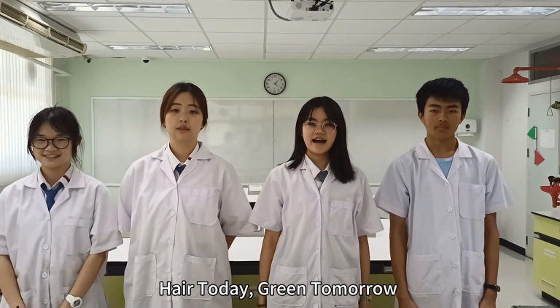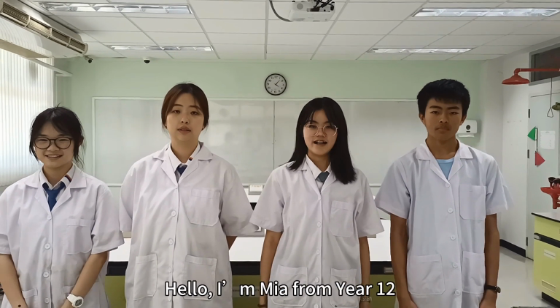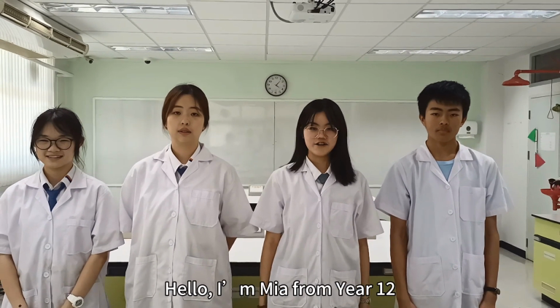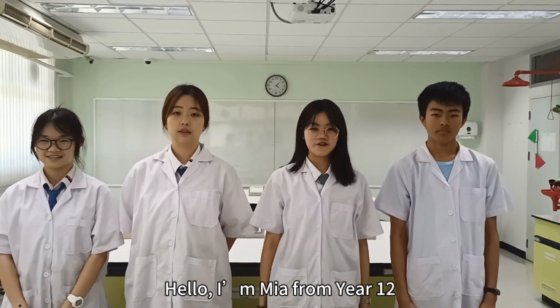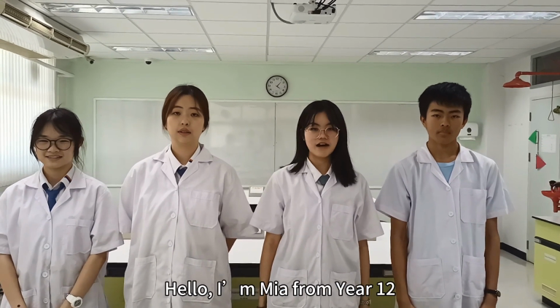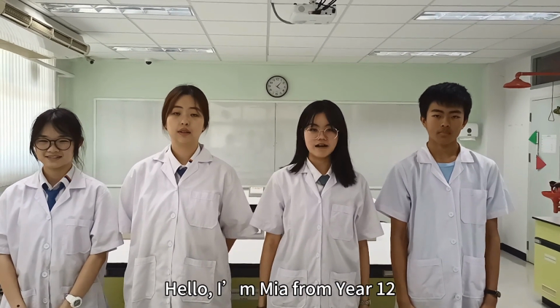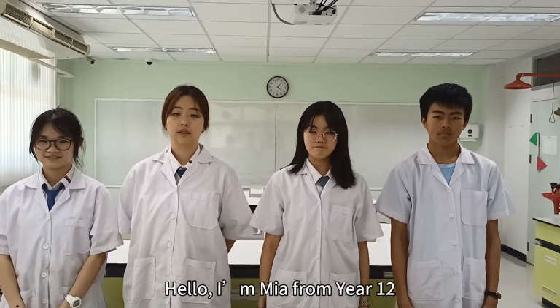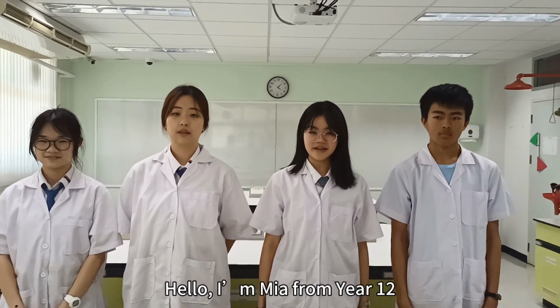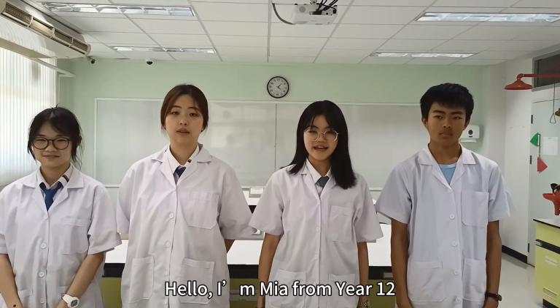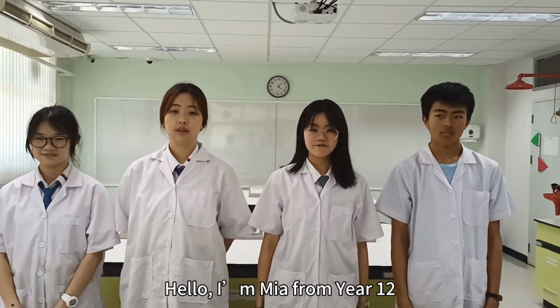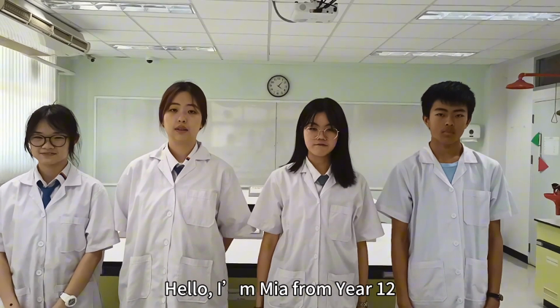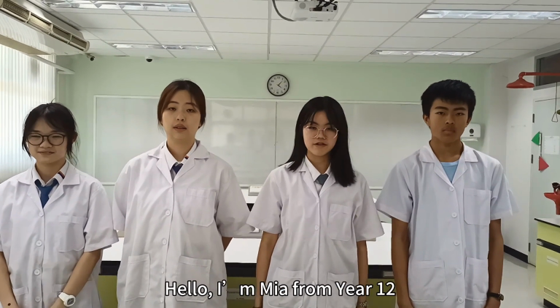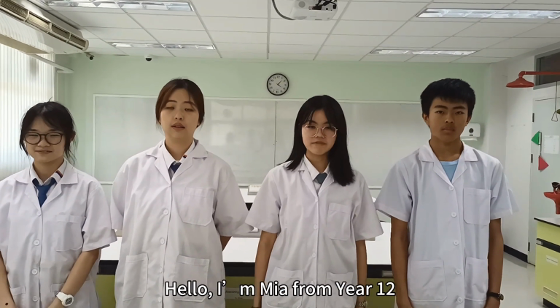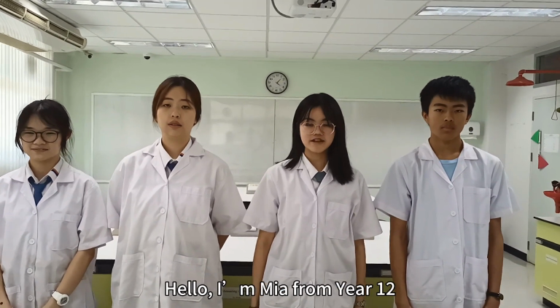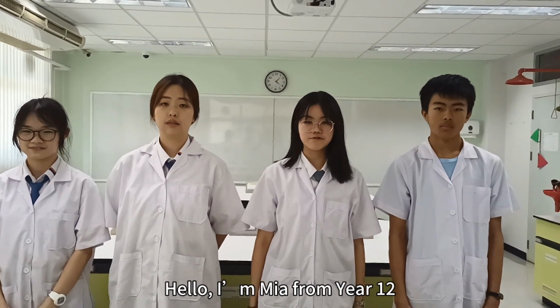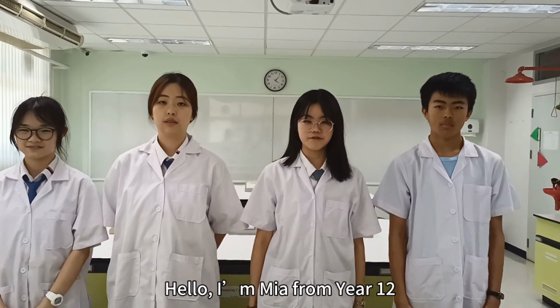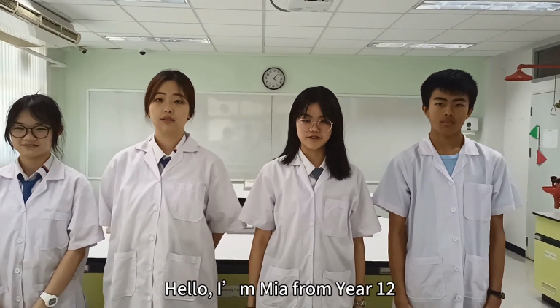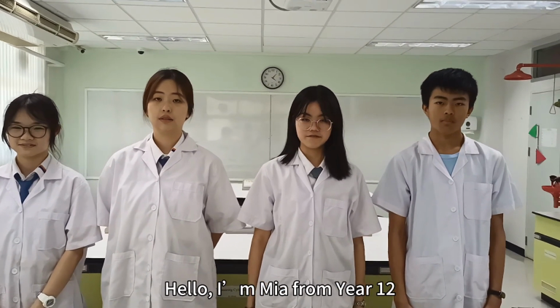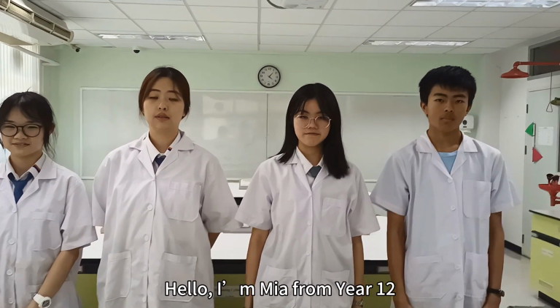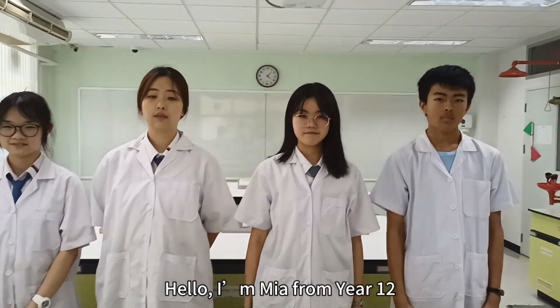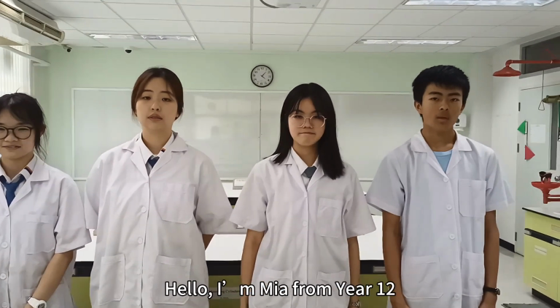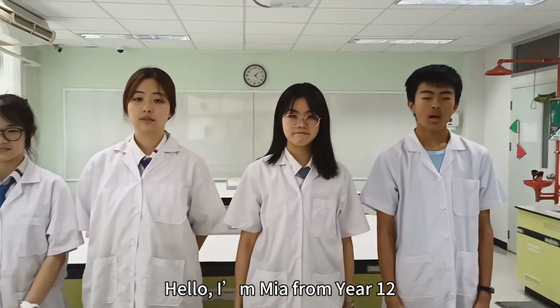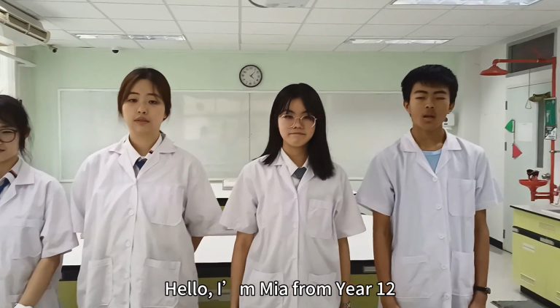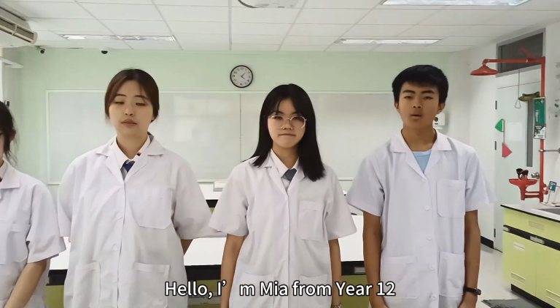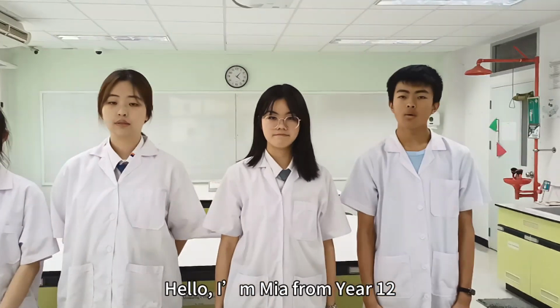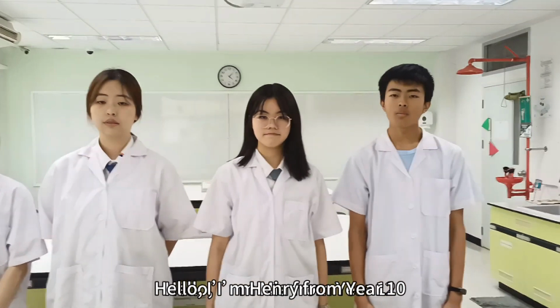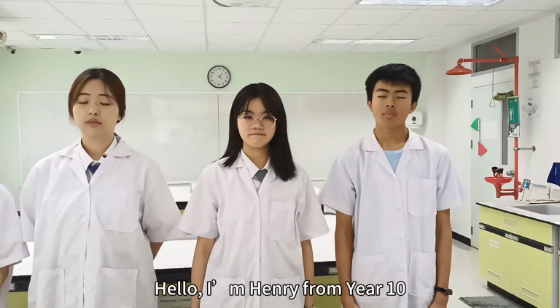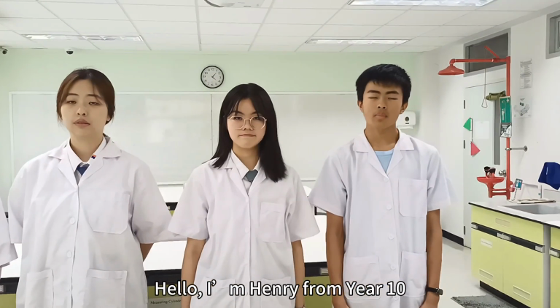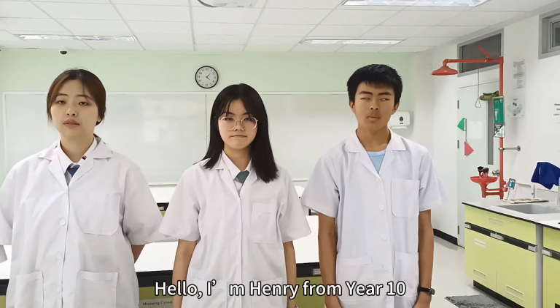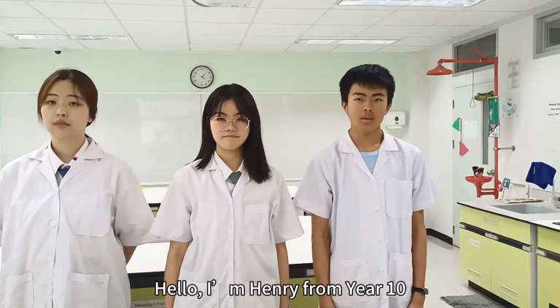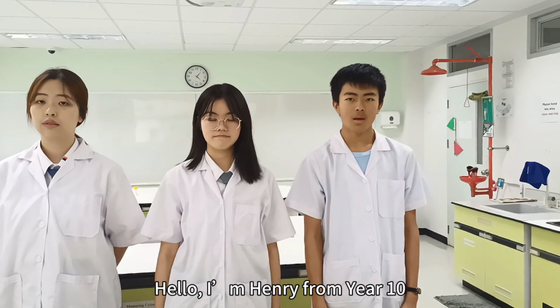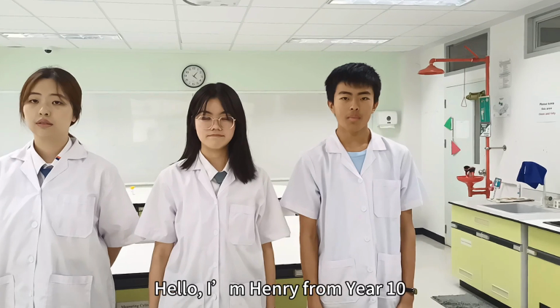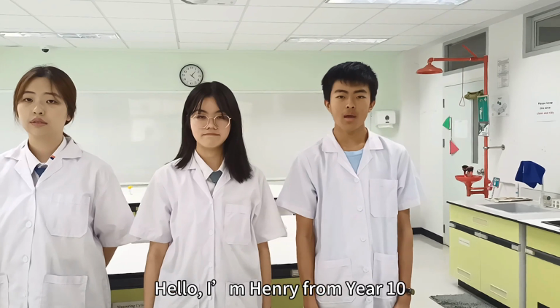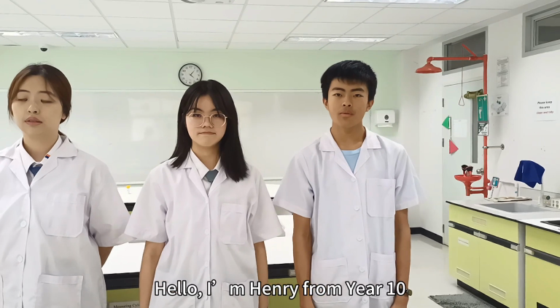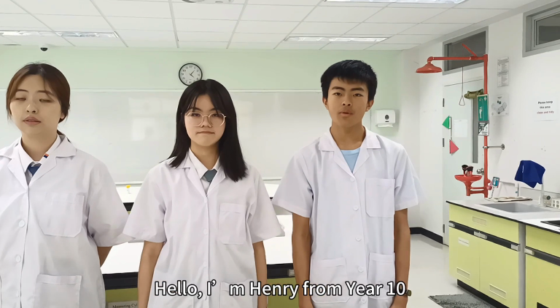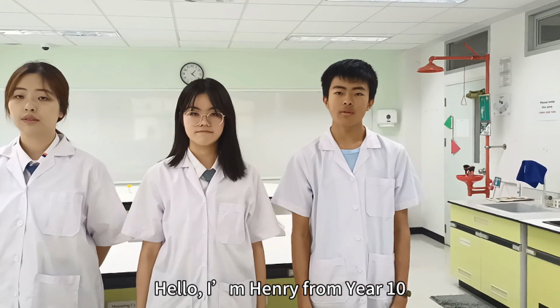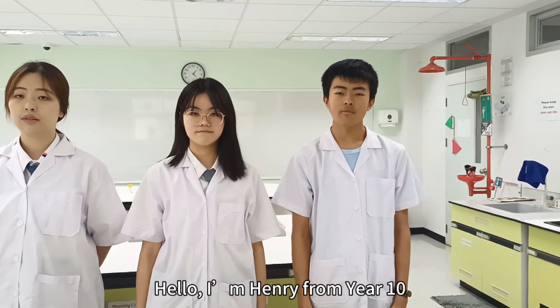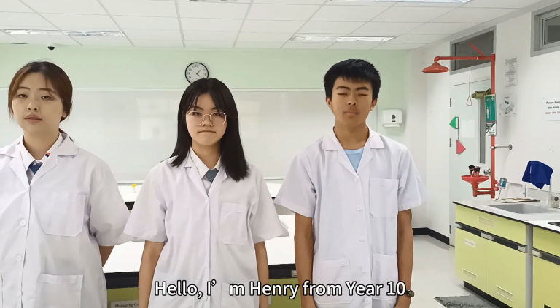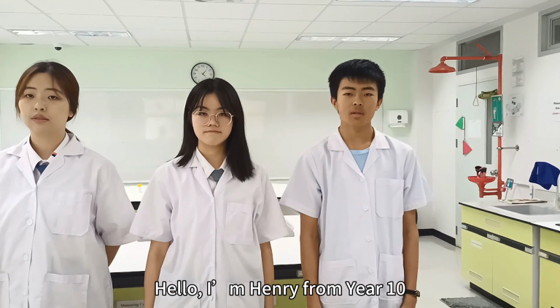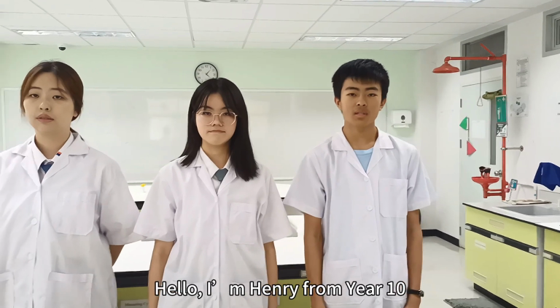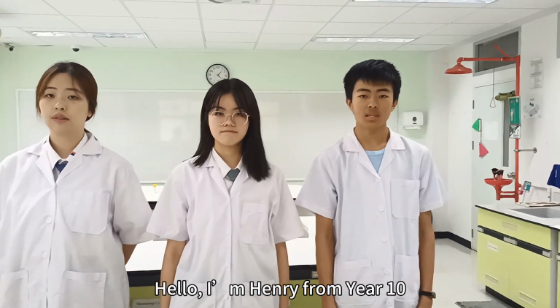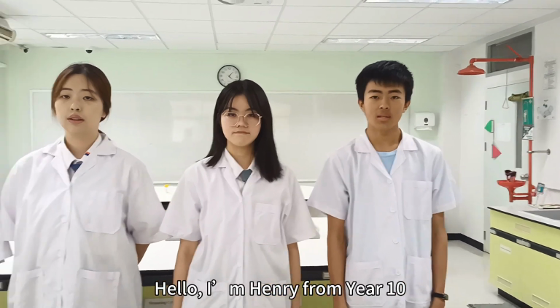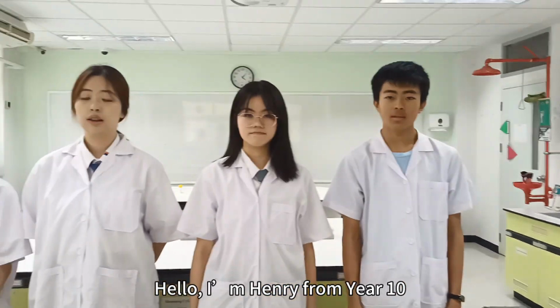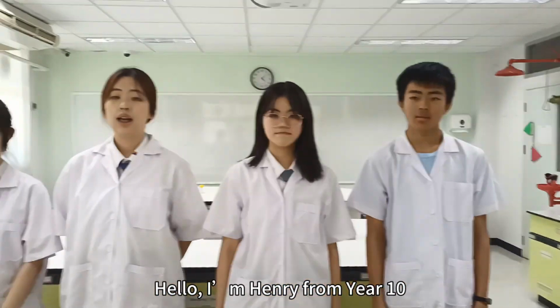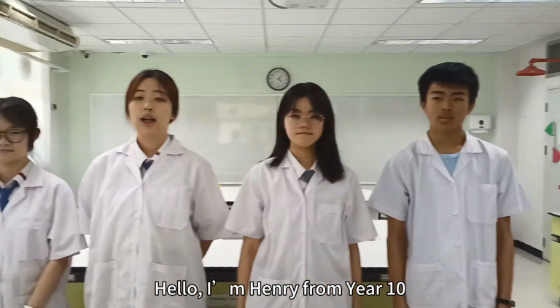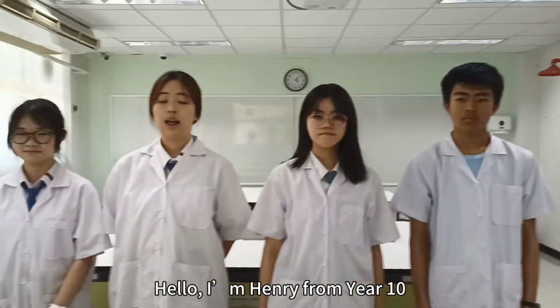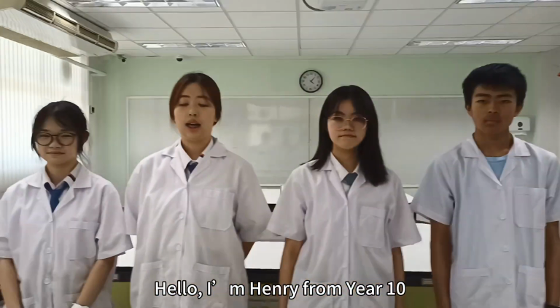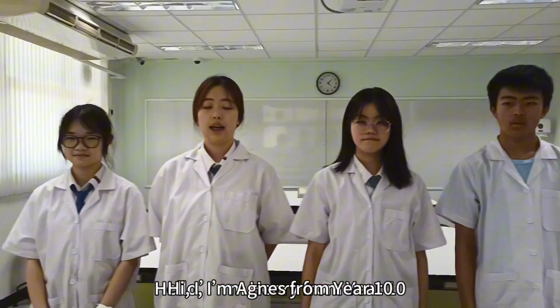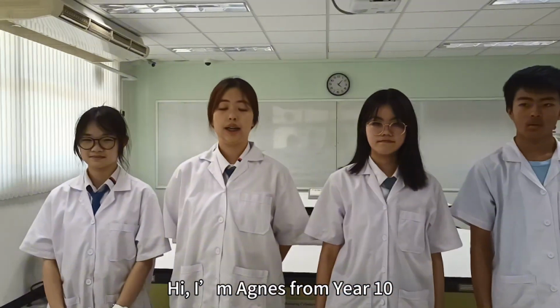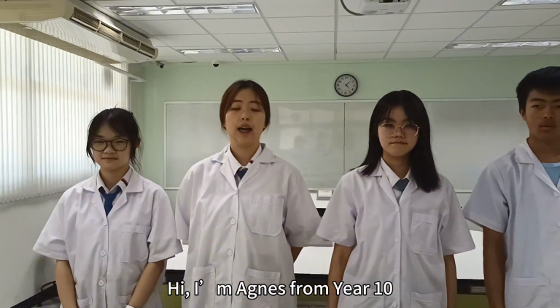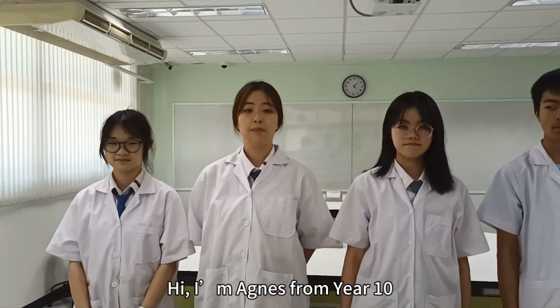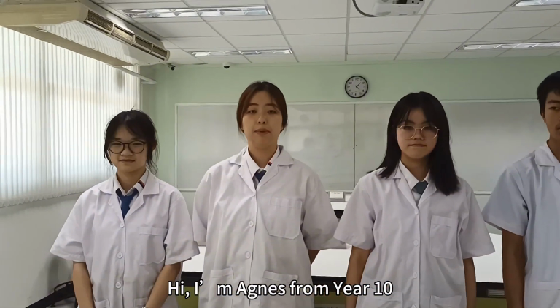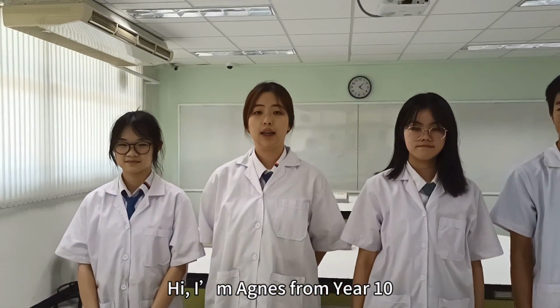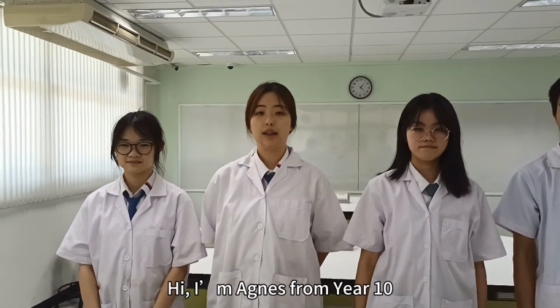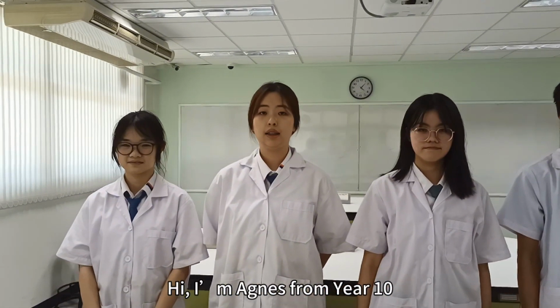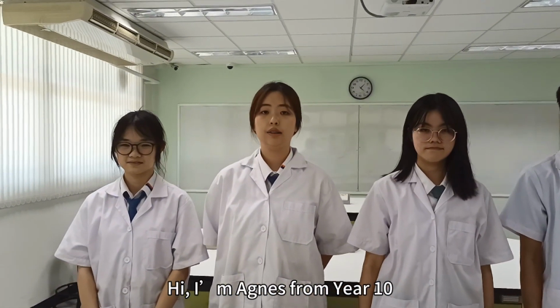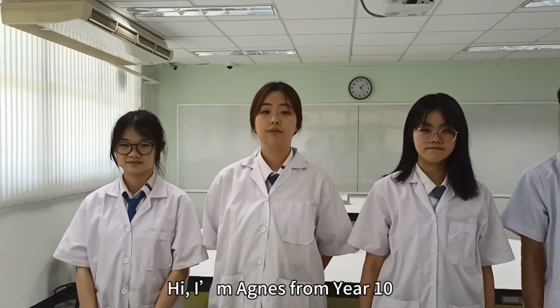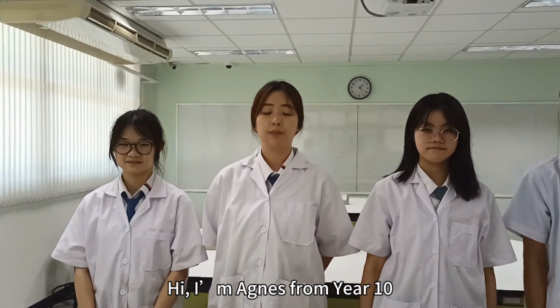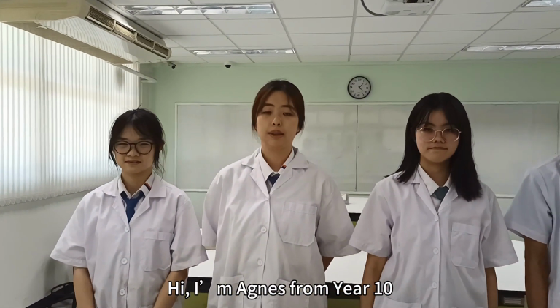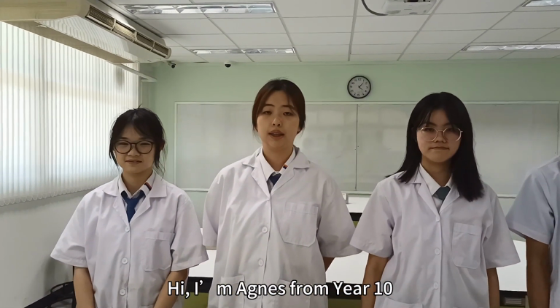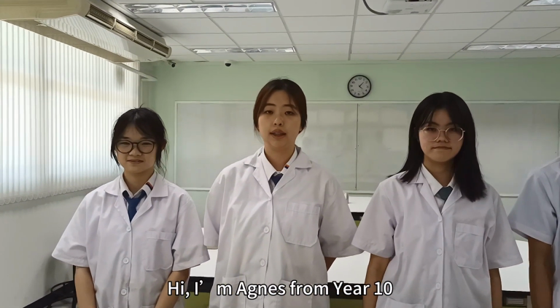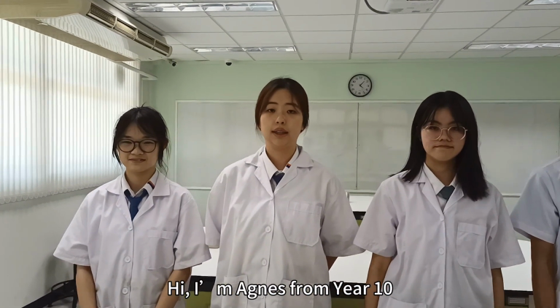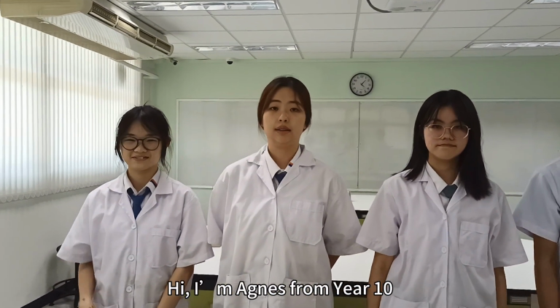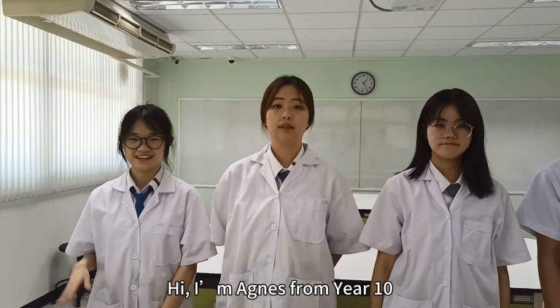Hello, I'm Nia from Yenfield. Hello, I'm Henry from Yenfield. Hi, I'm Nia from Yenfield.